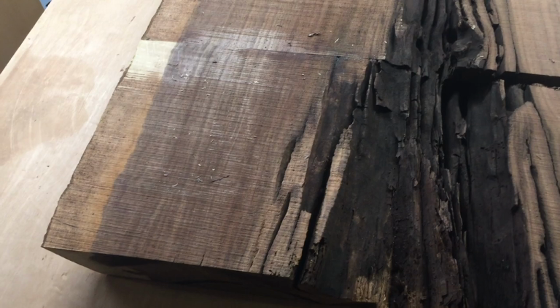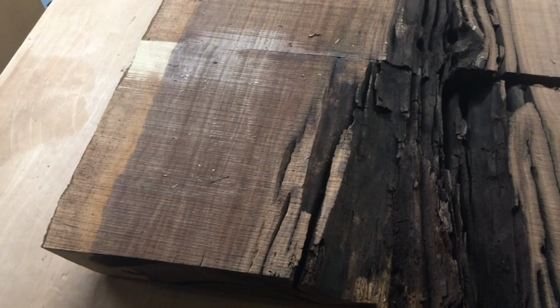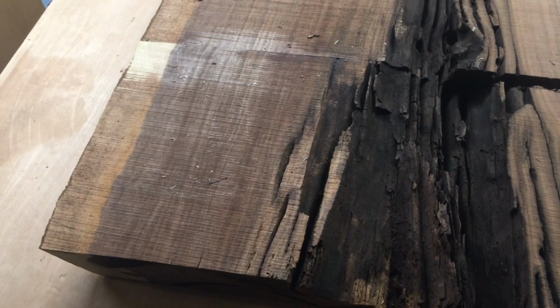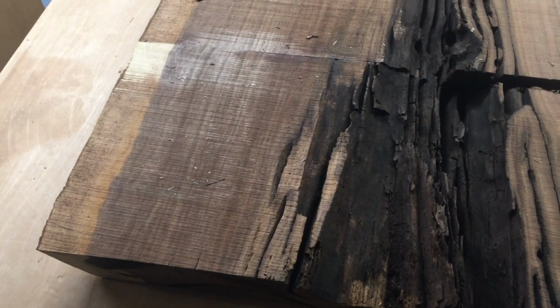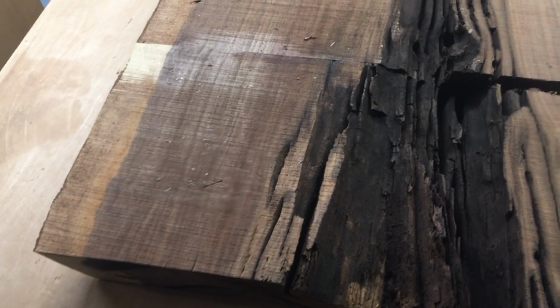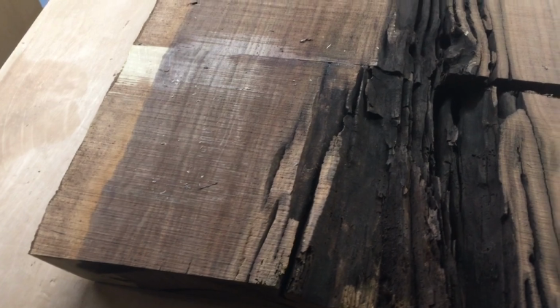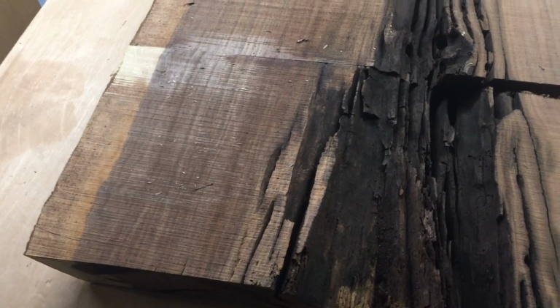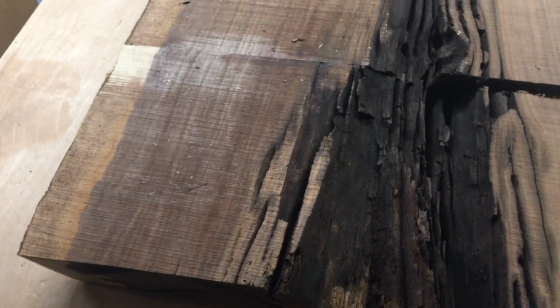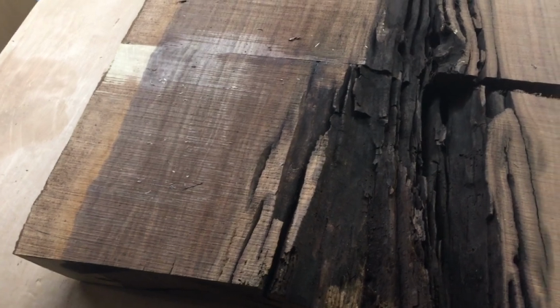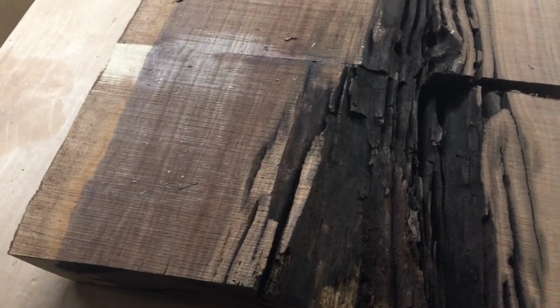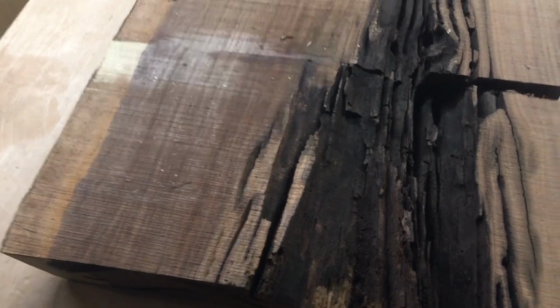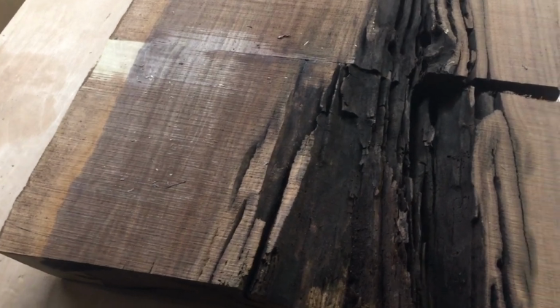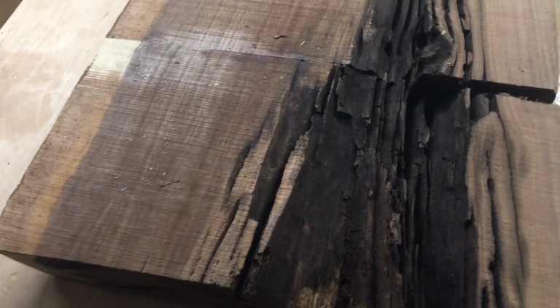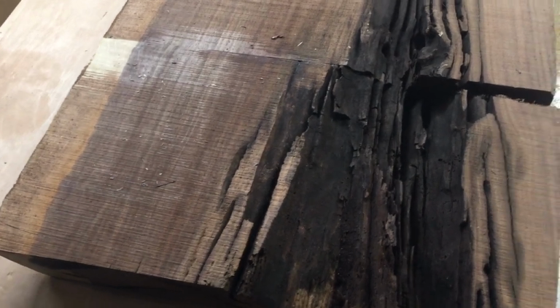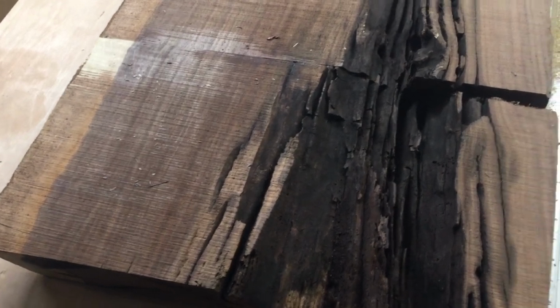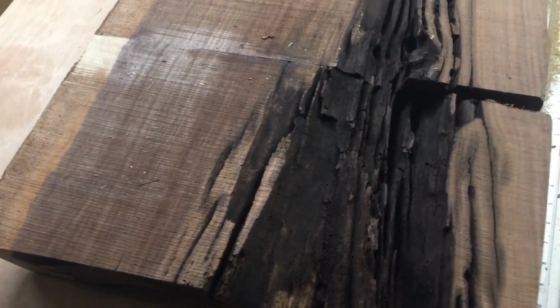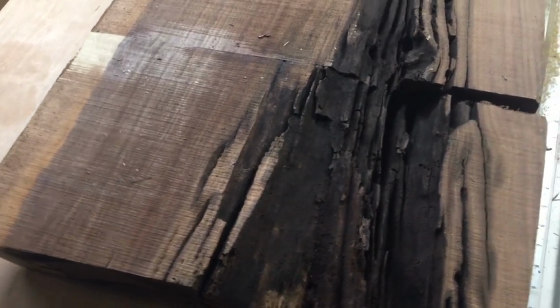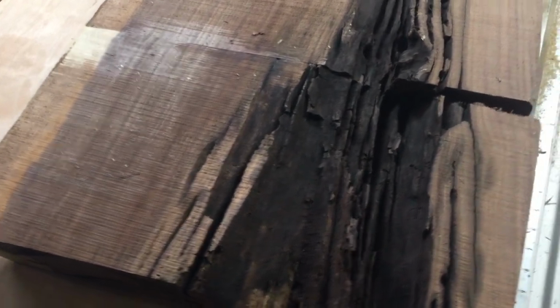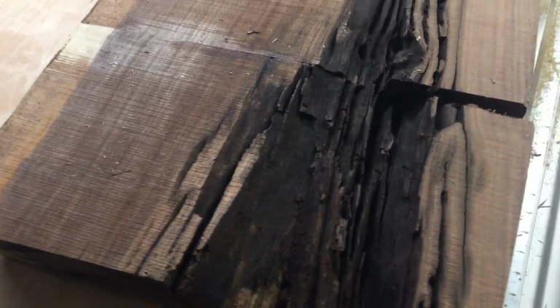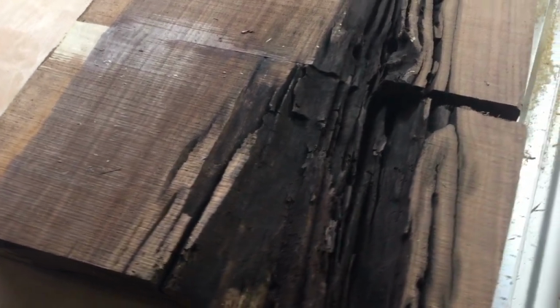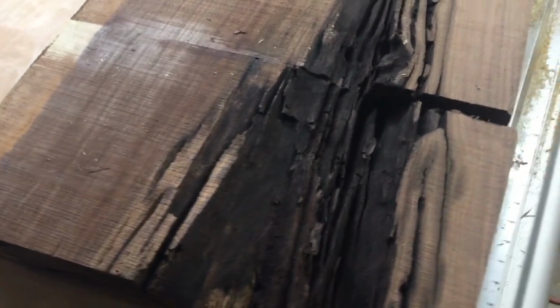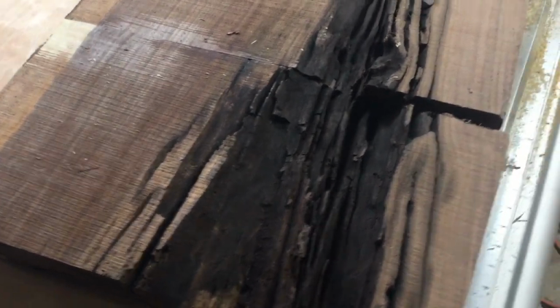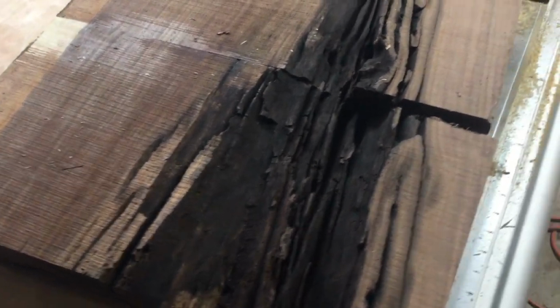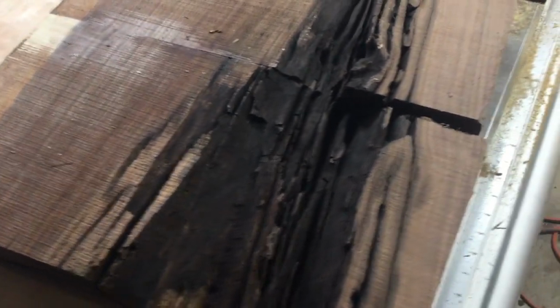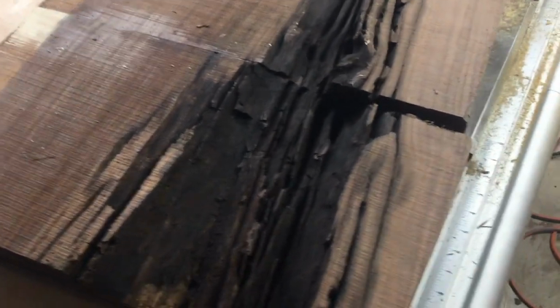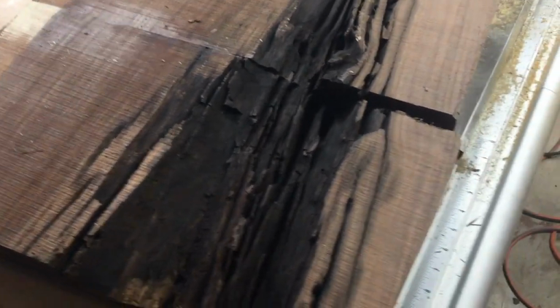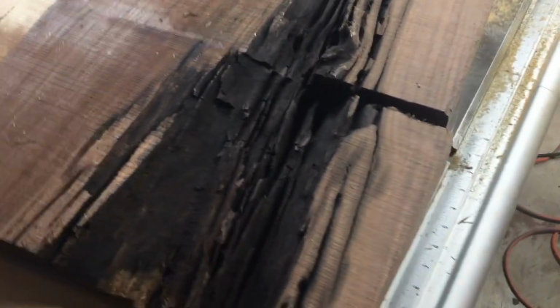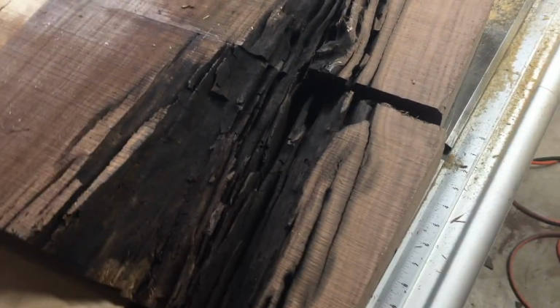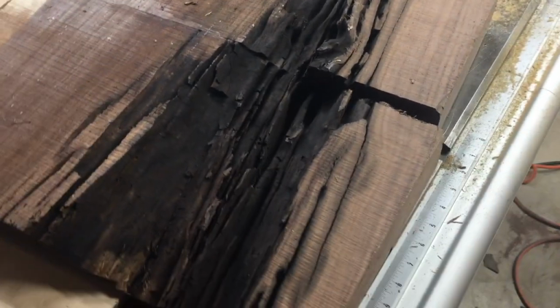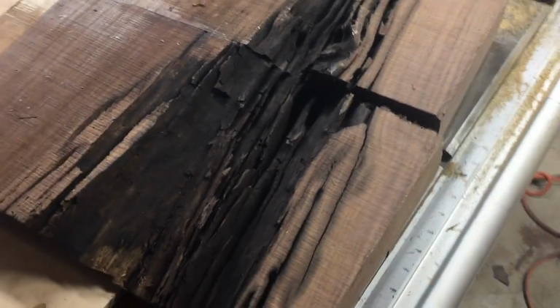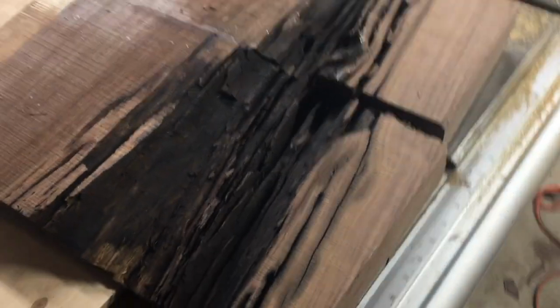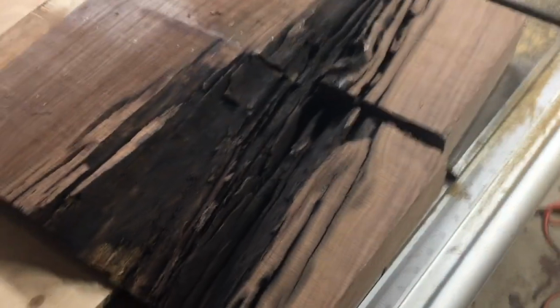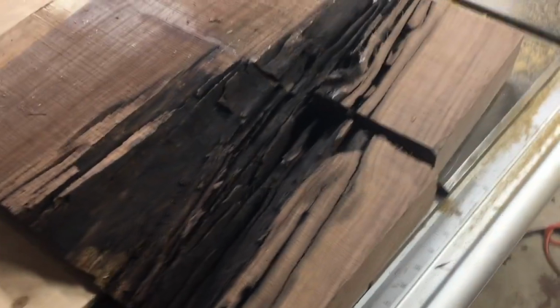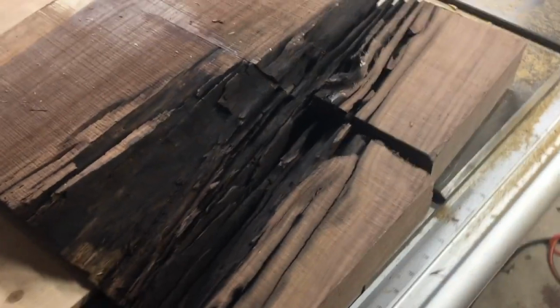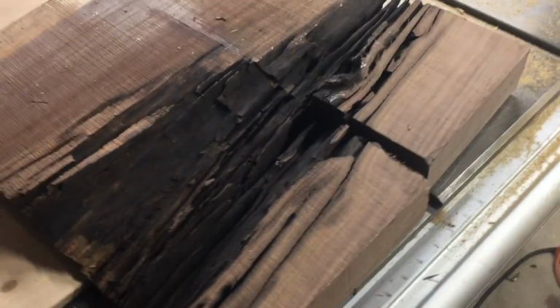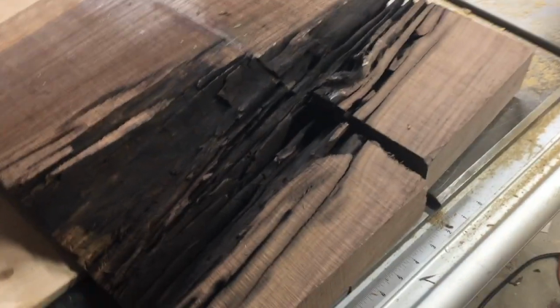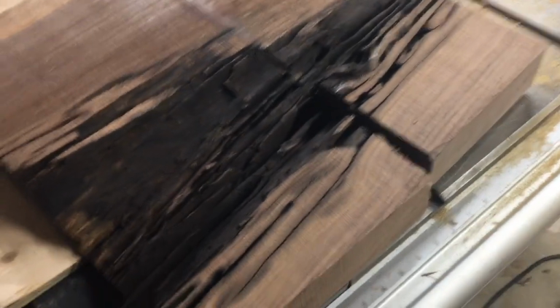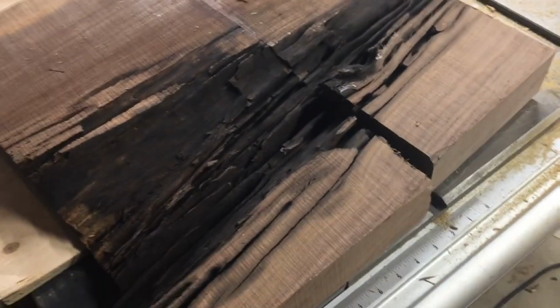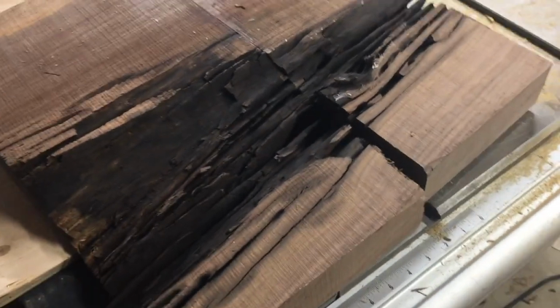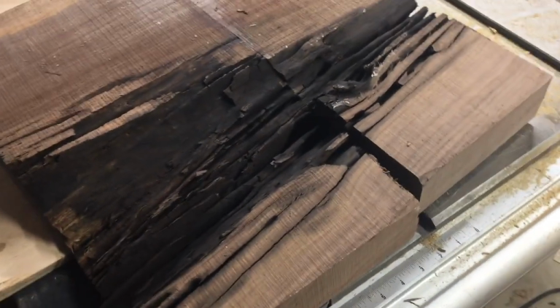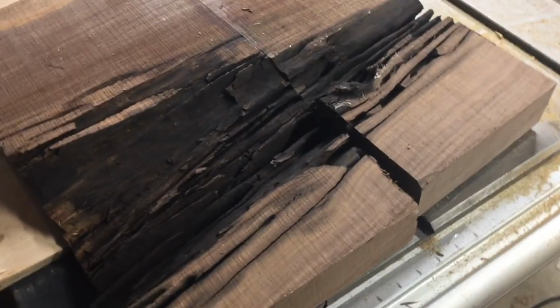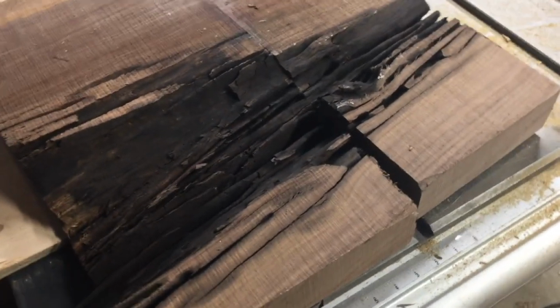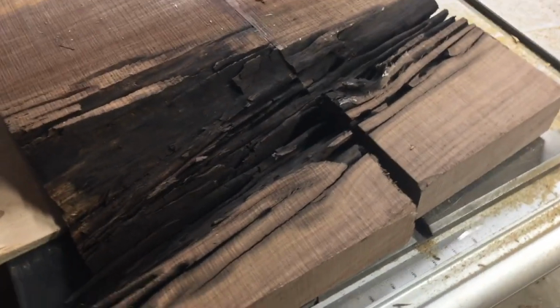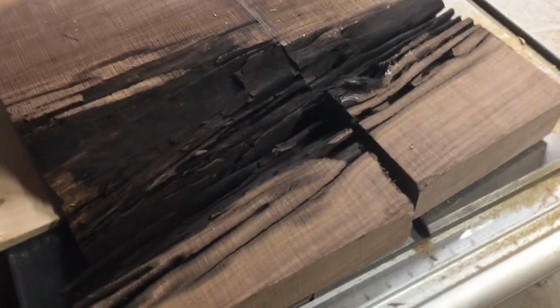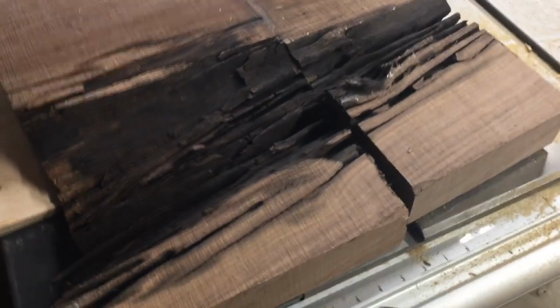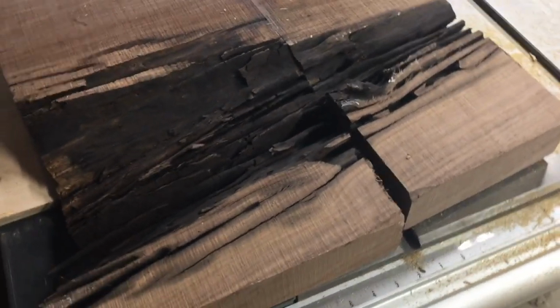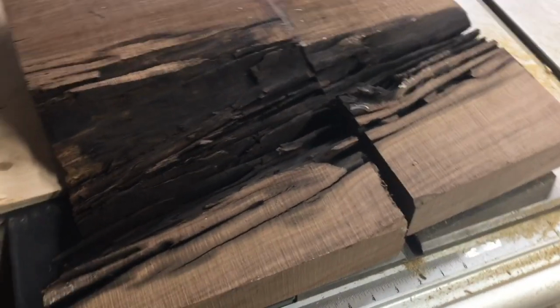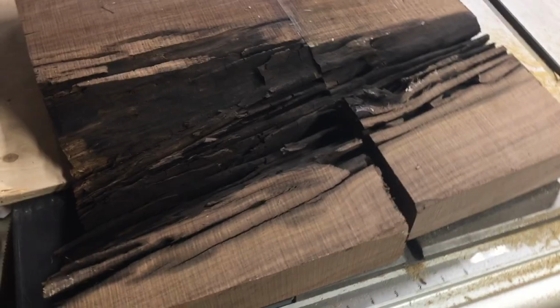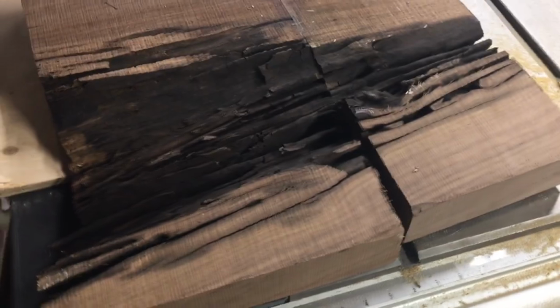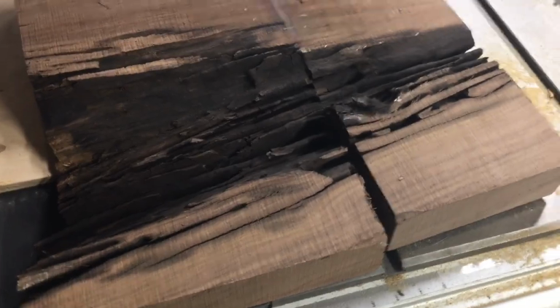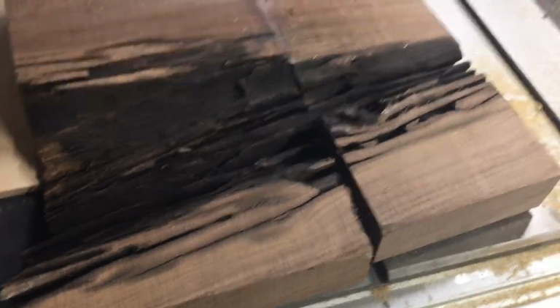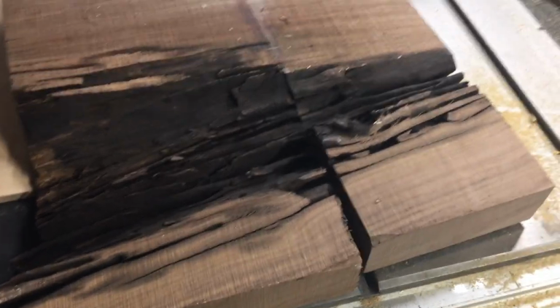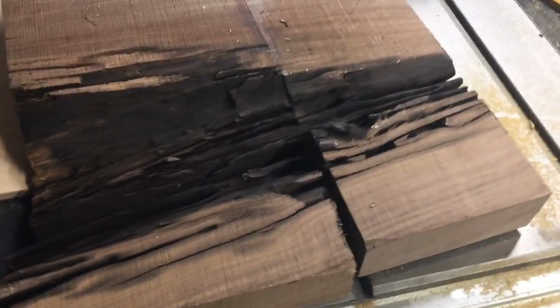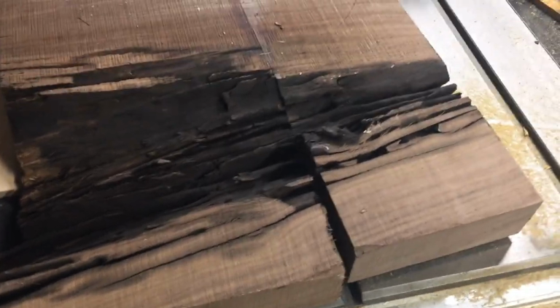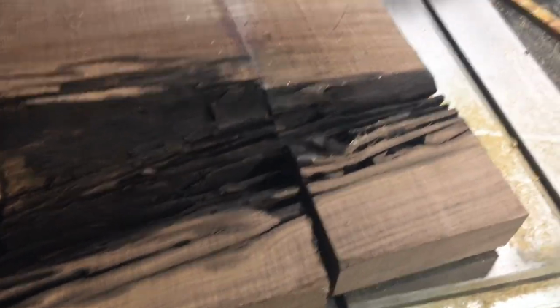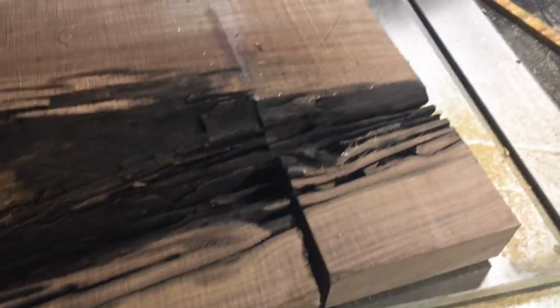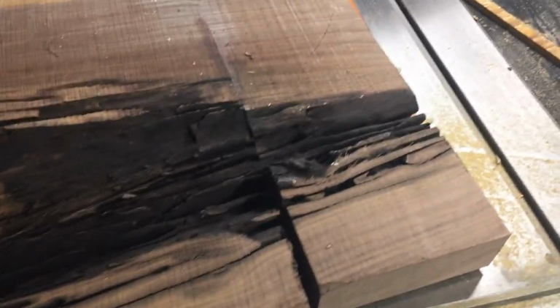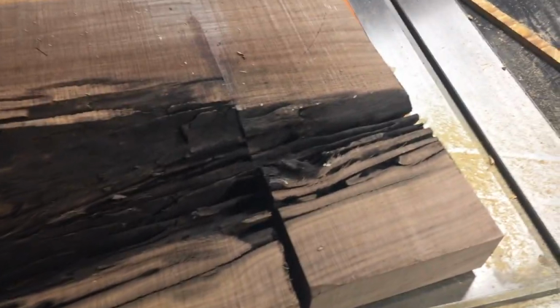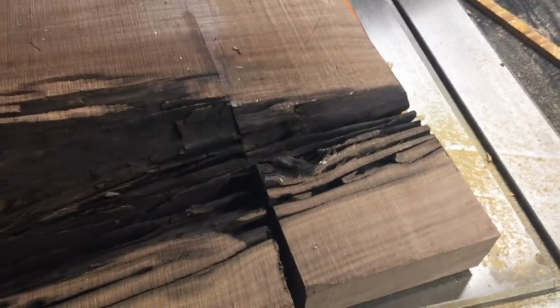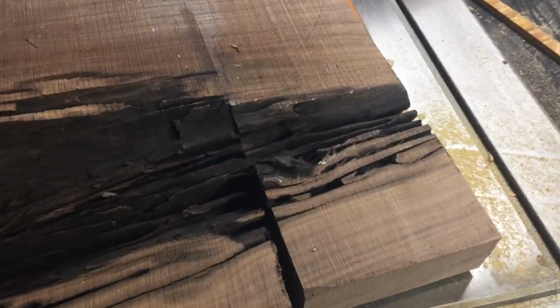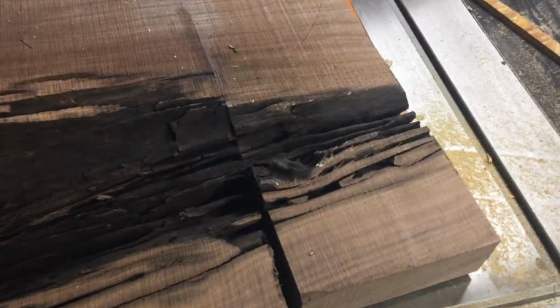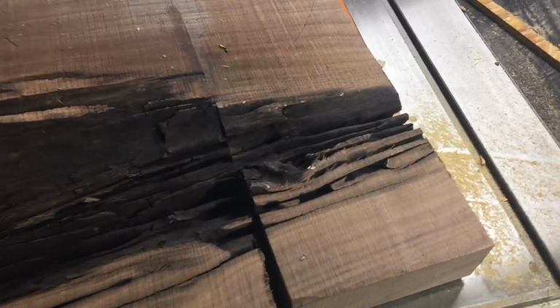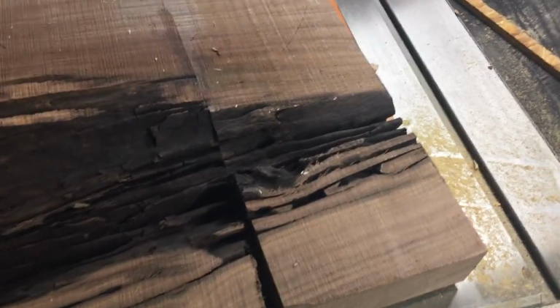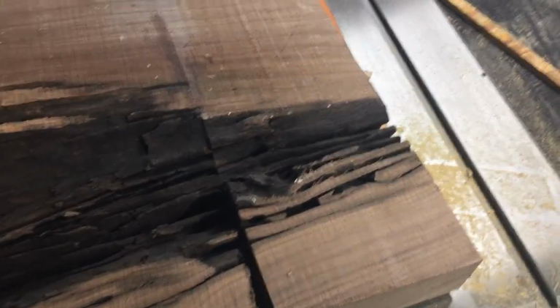Hey guys, welcome back to the channel today. I'm going to take this ugly looking slab and turn it into a table. Let's do it.